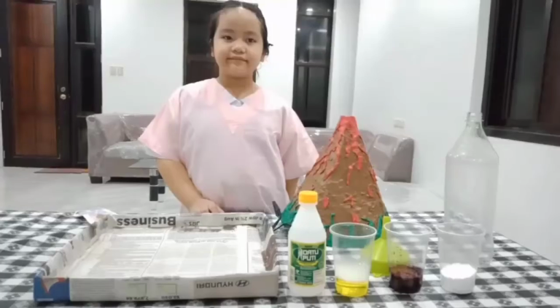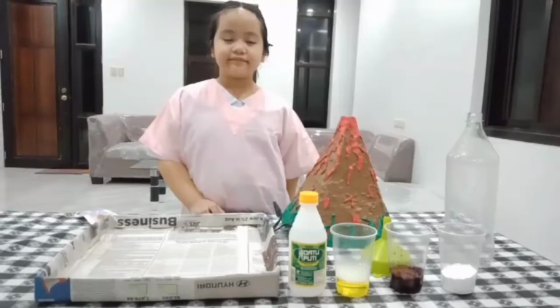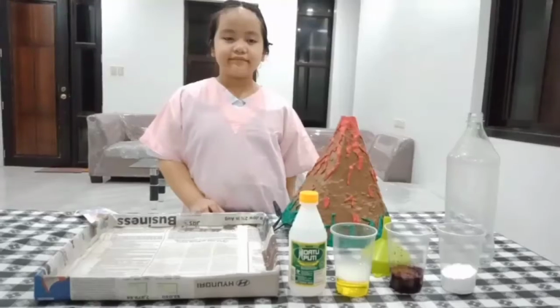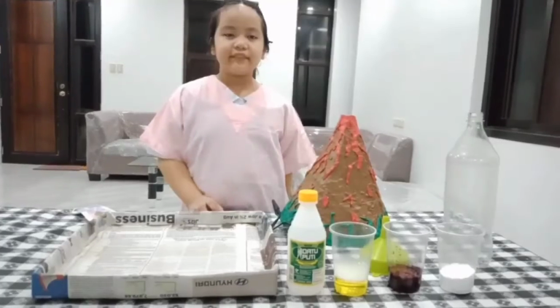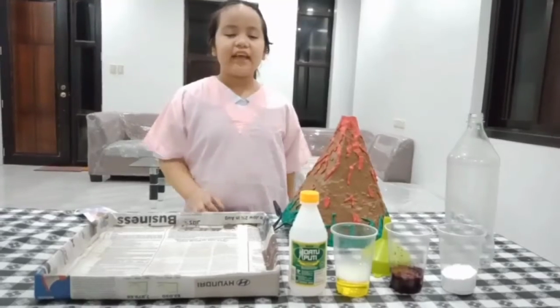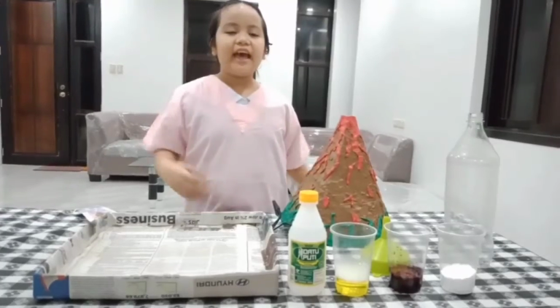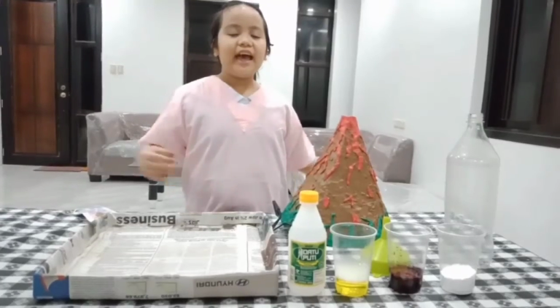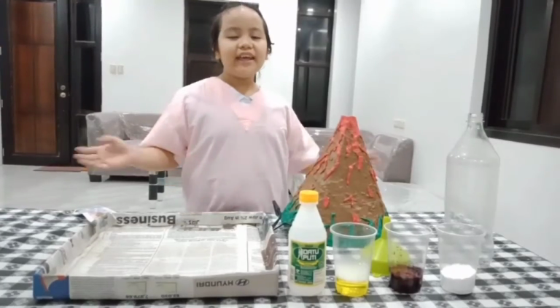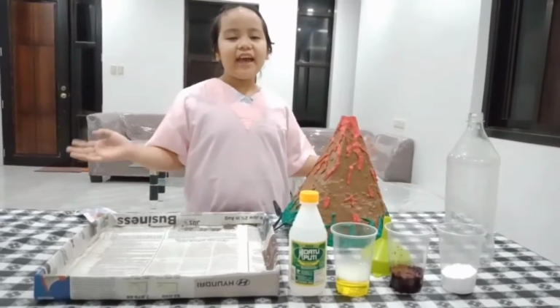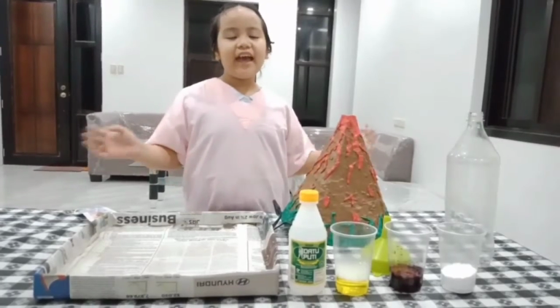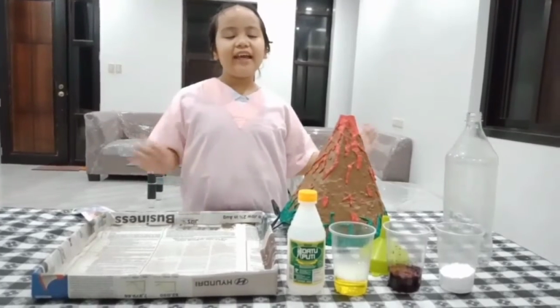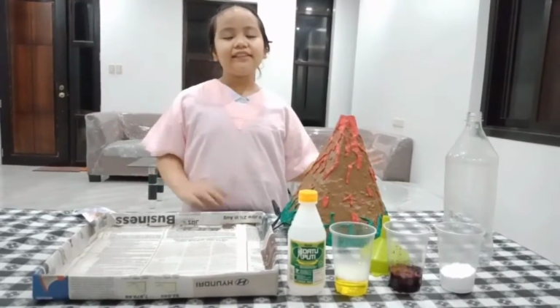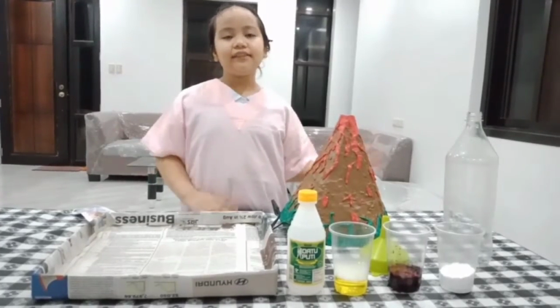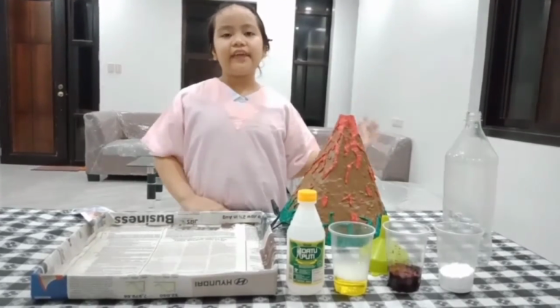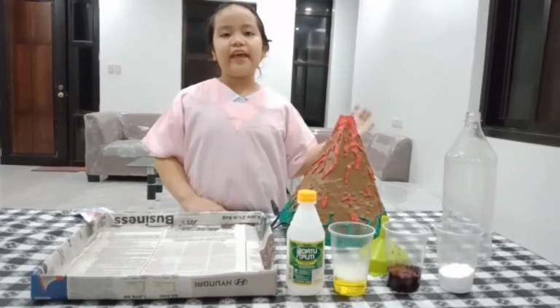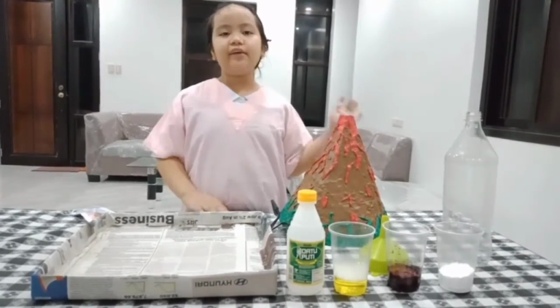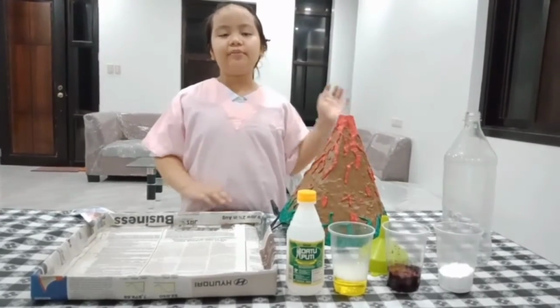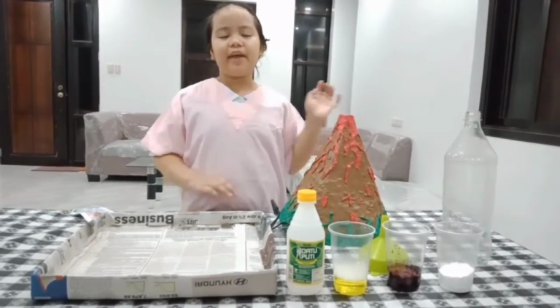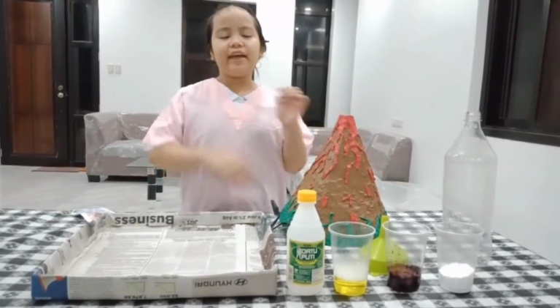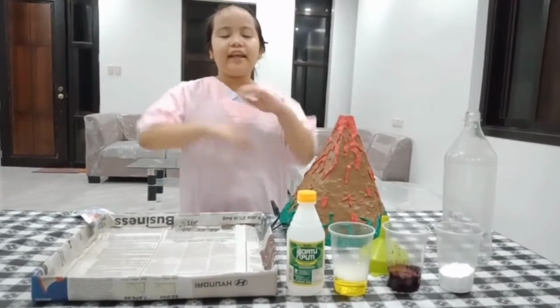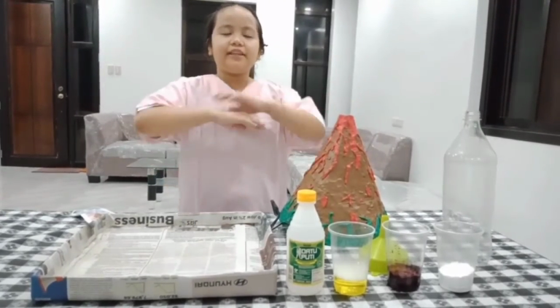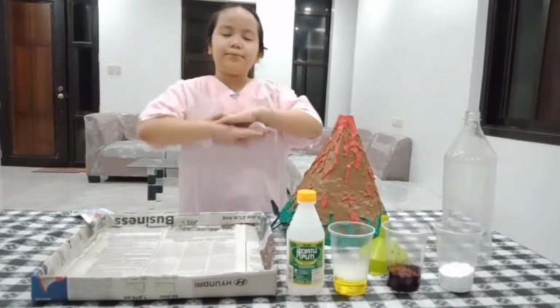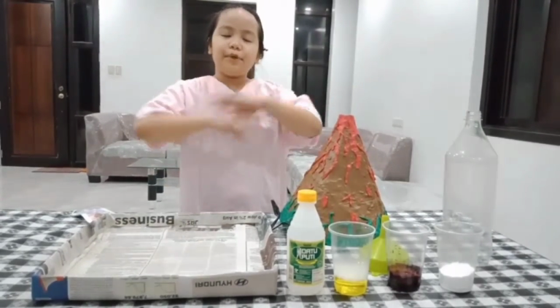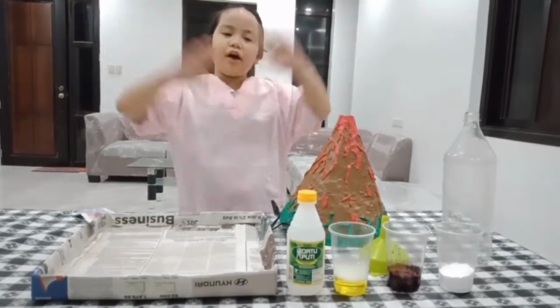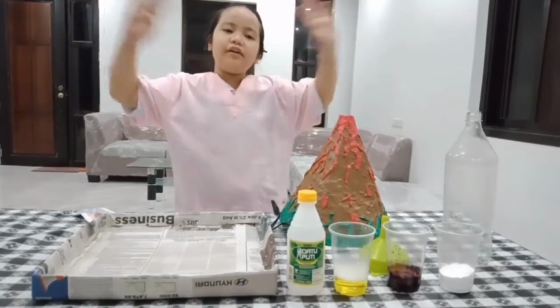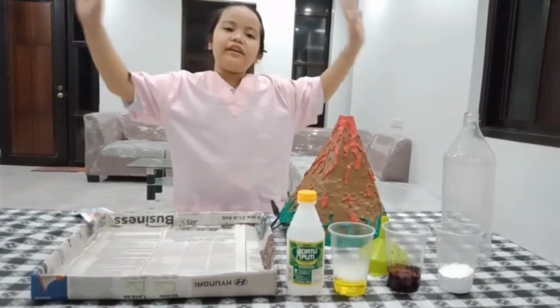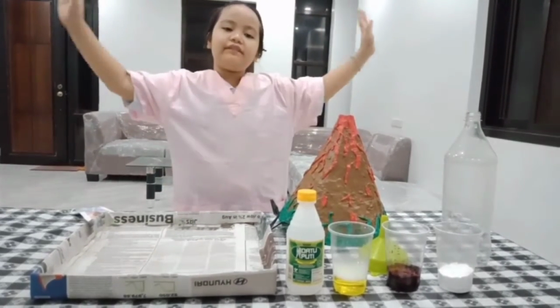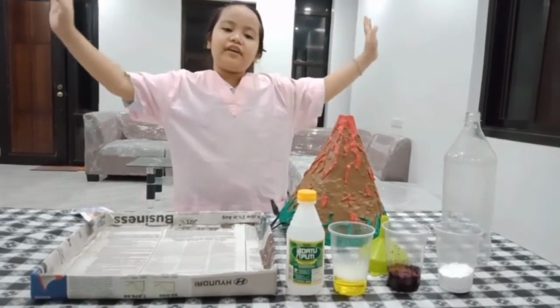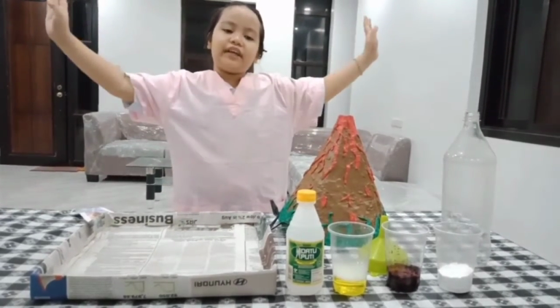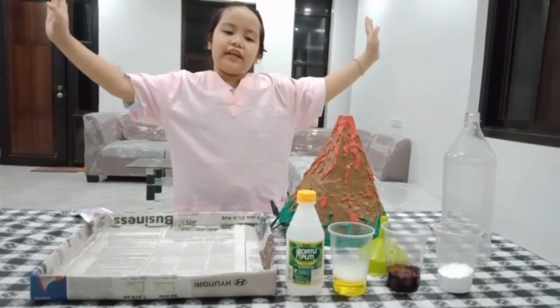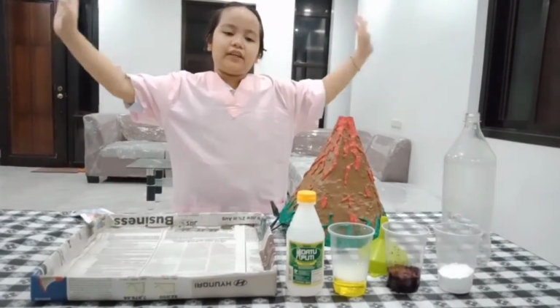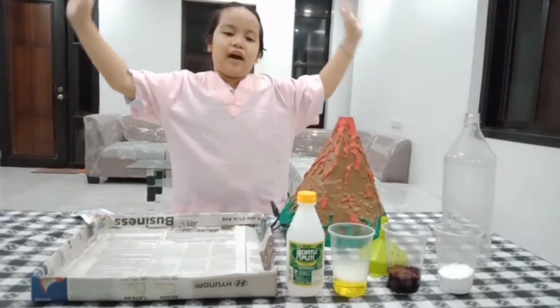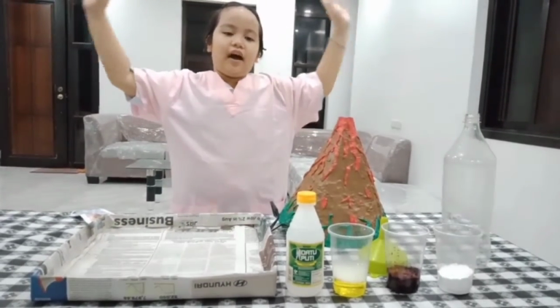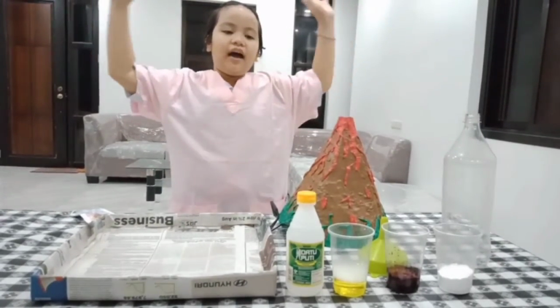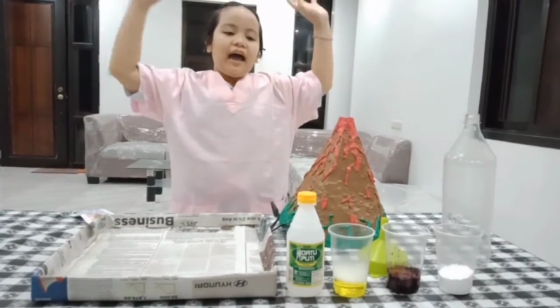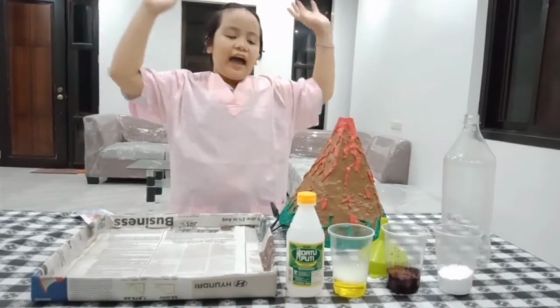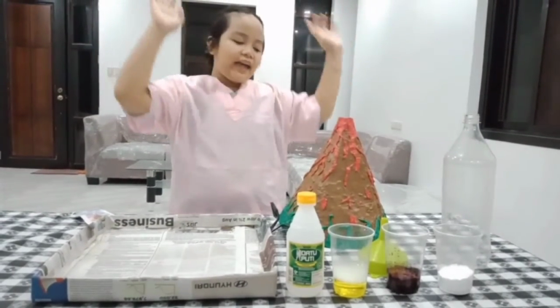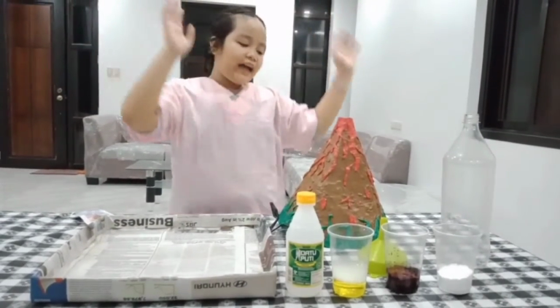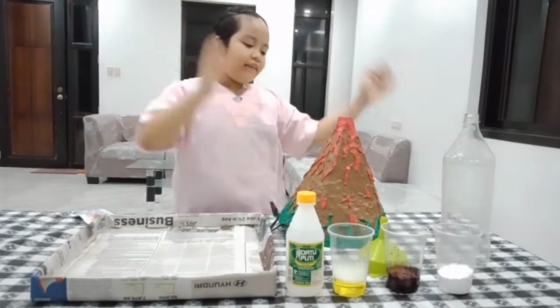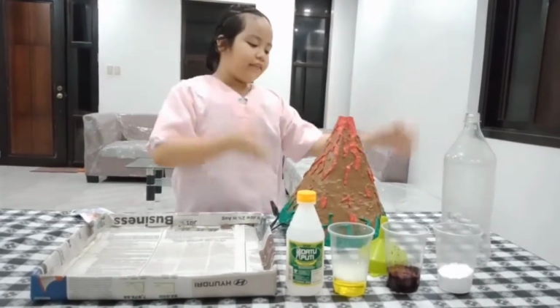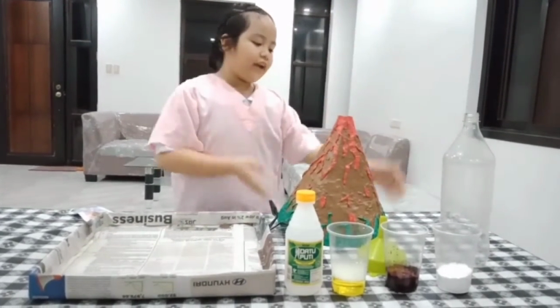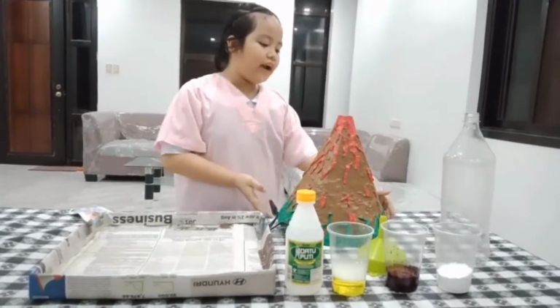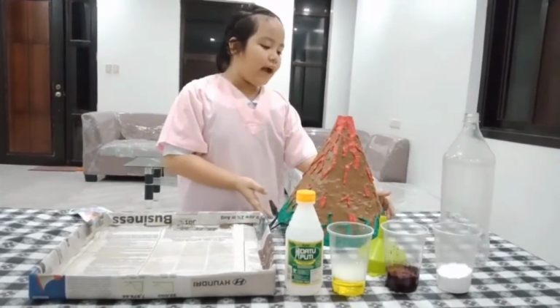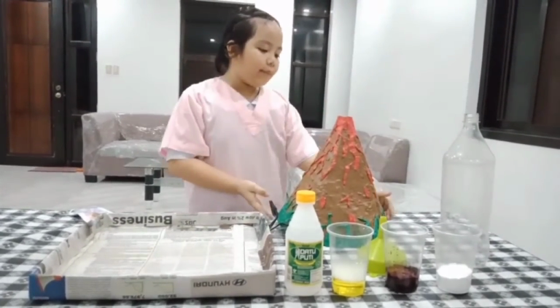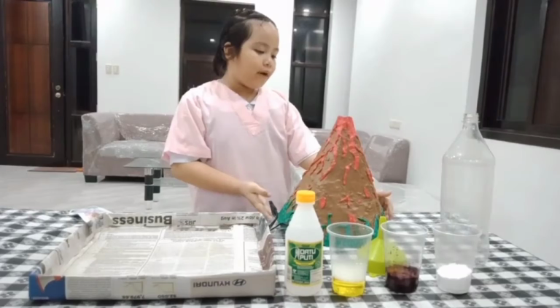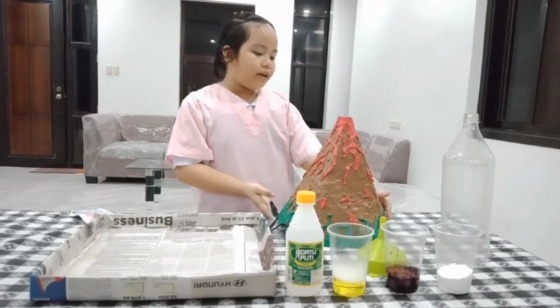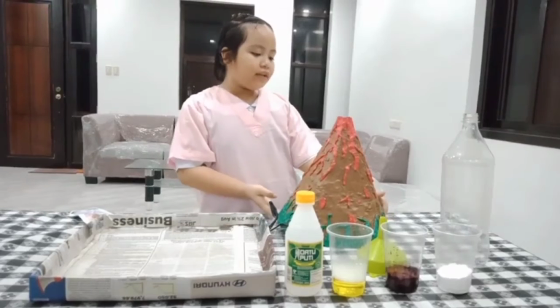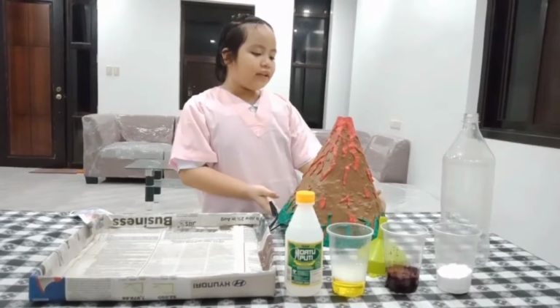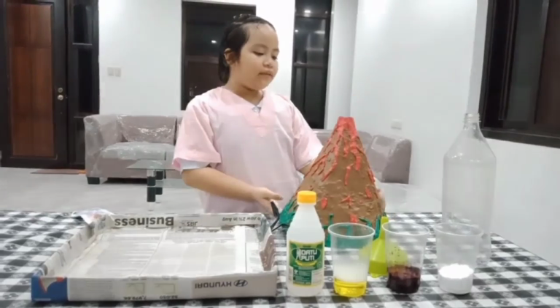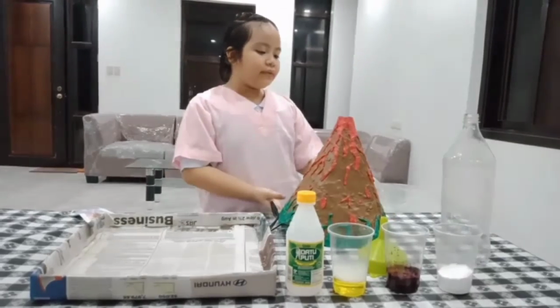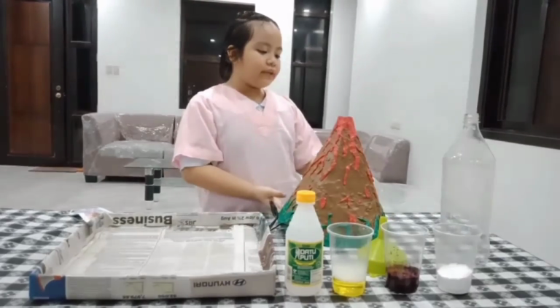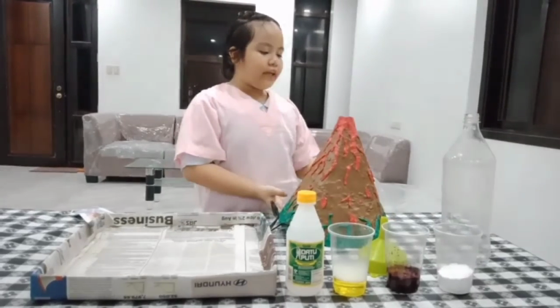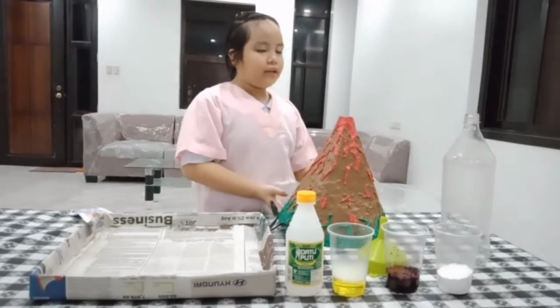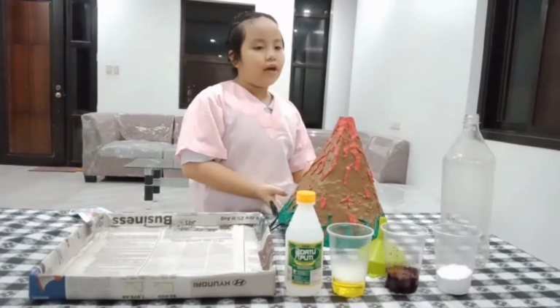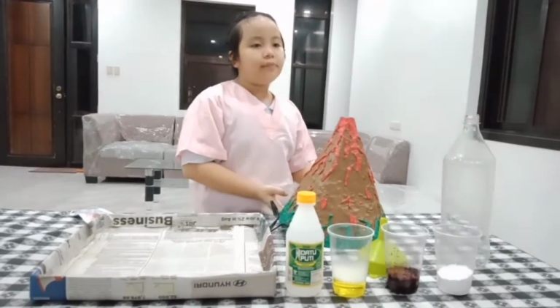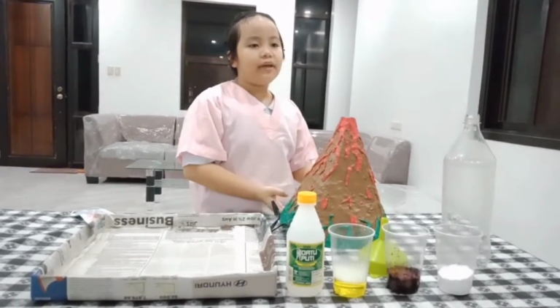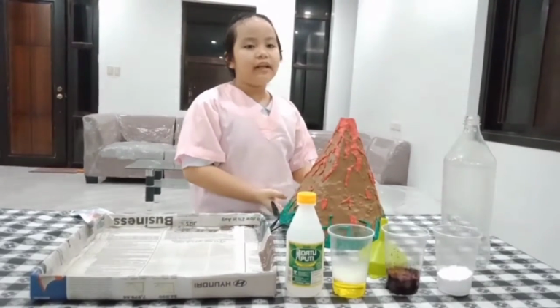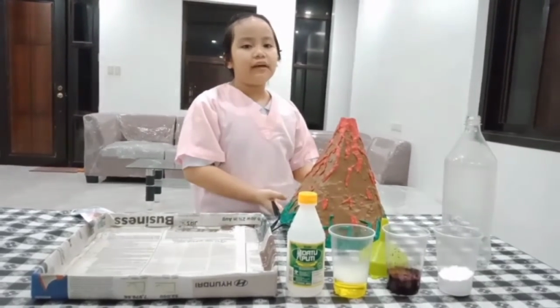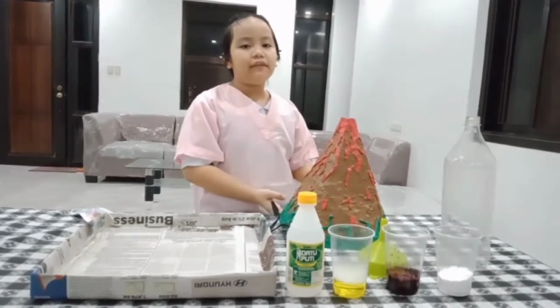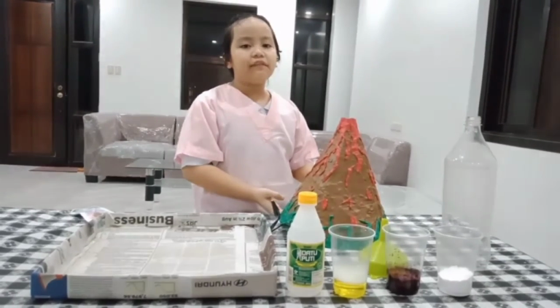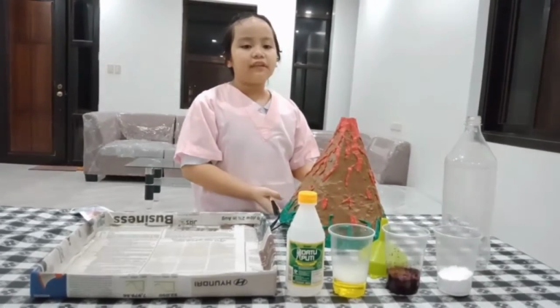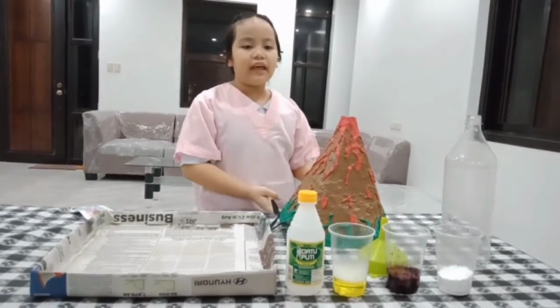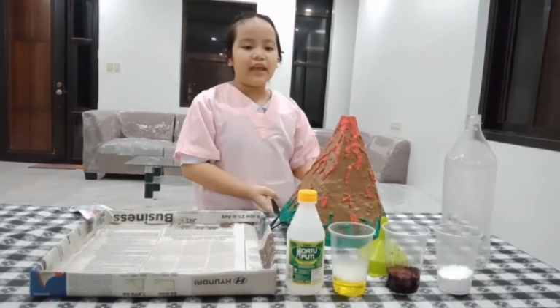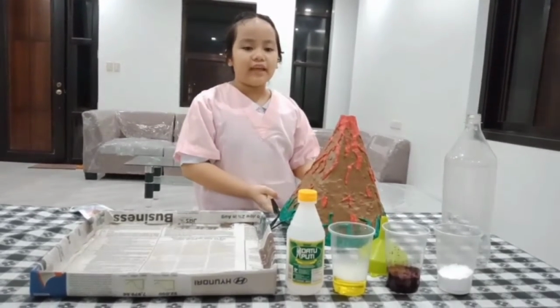Hi guys! Today we'll make an exploding volcano. I have here a model of a volcano made out of clay.